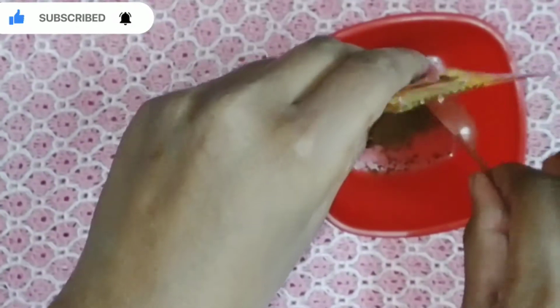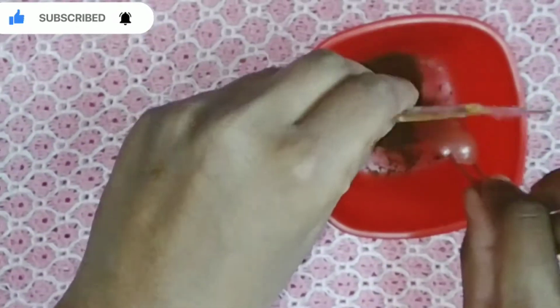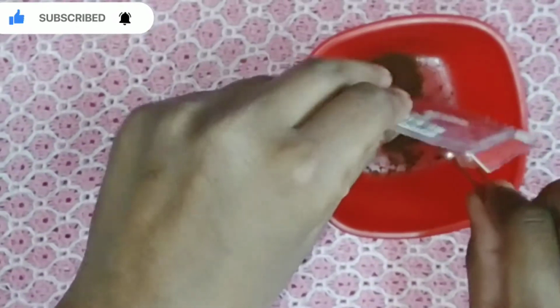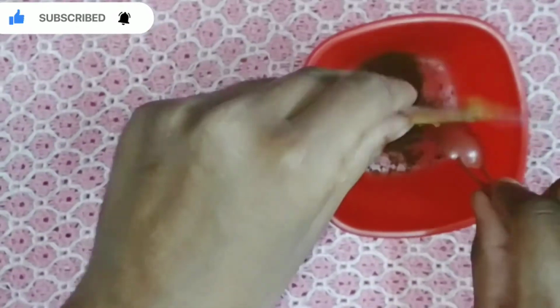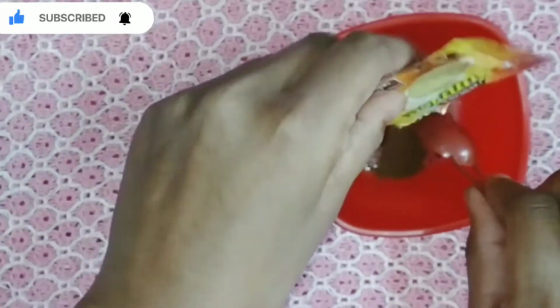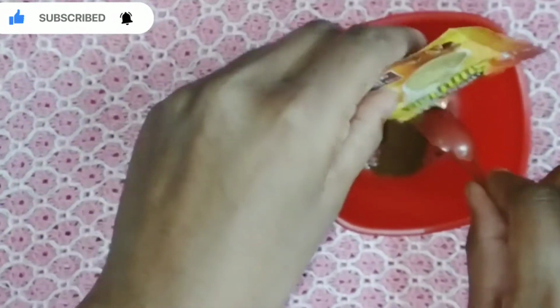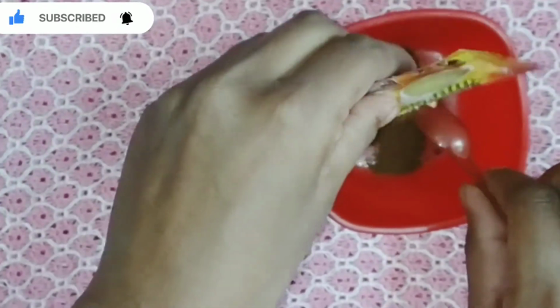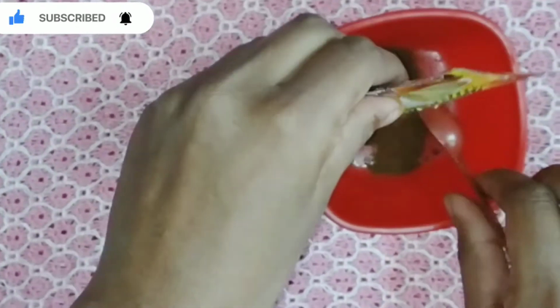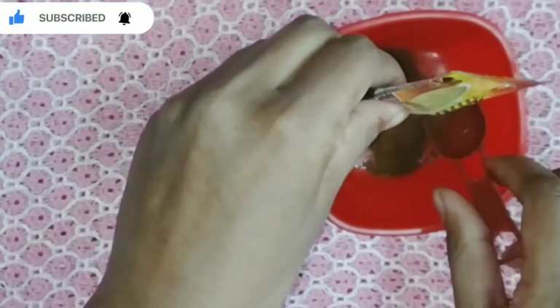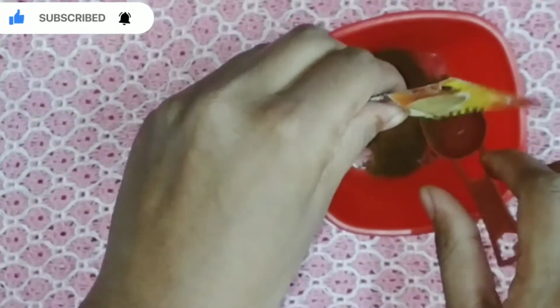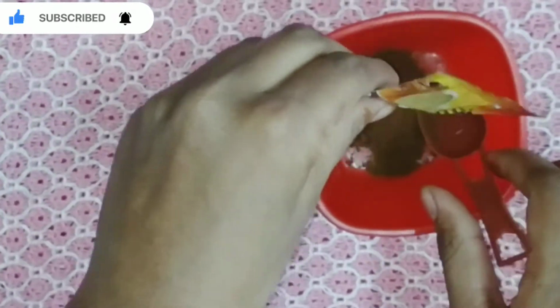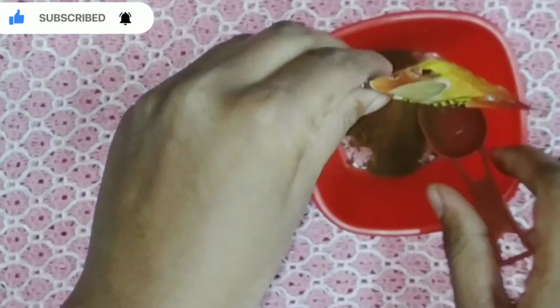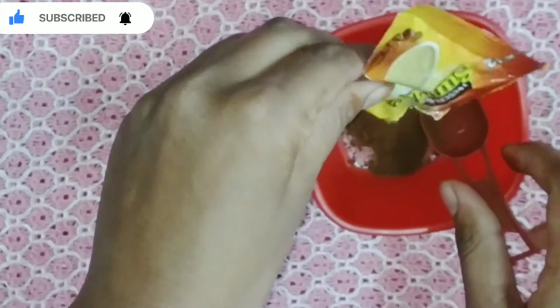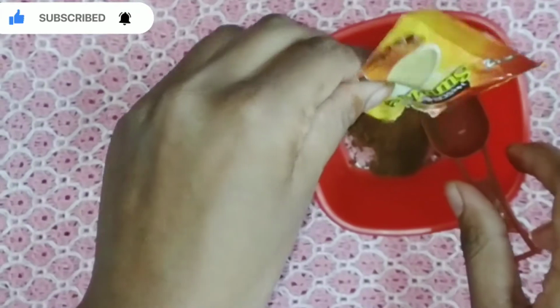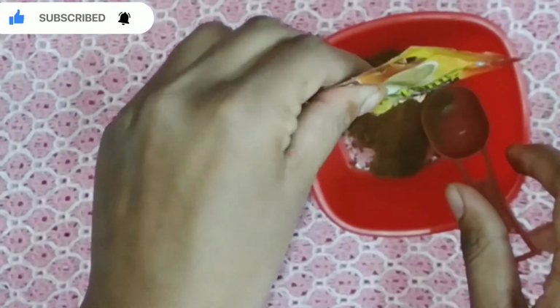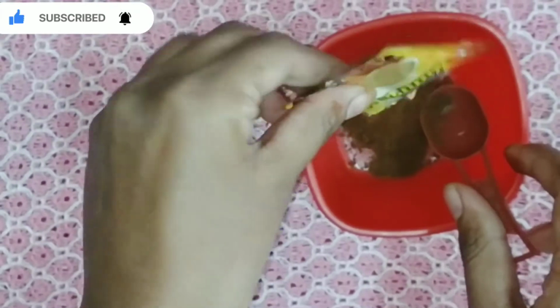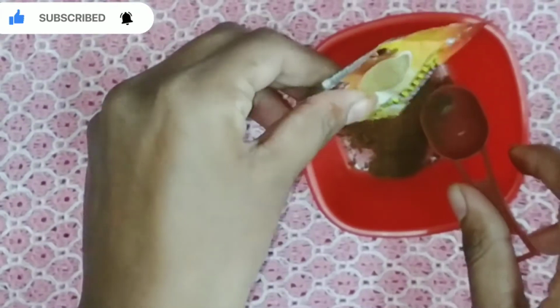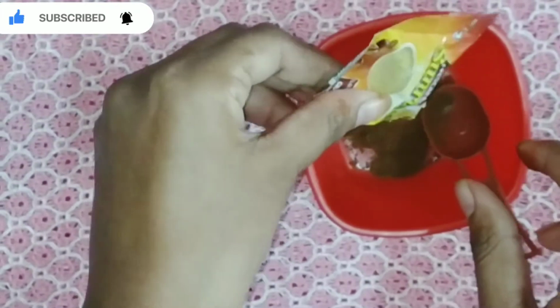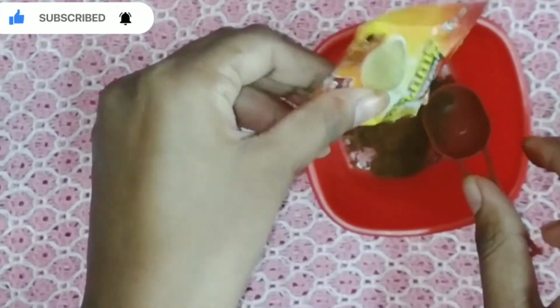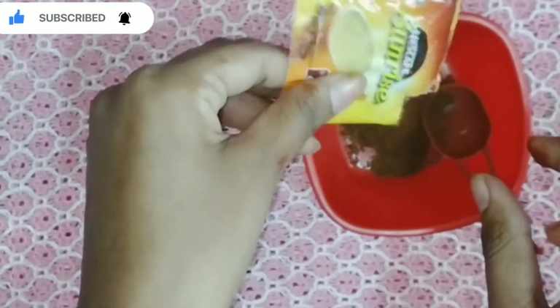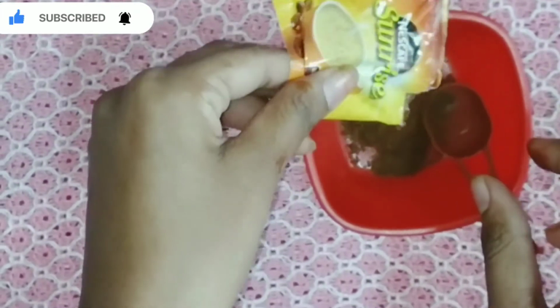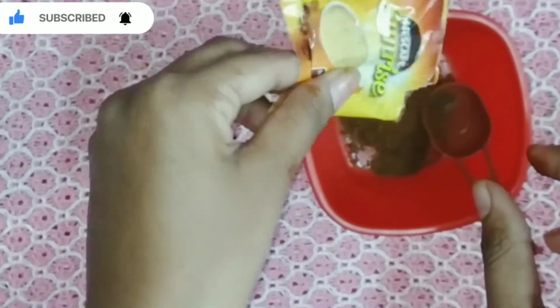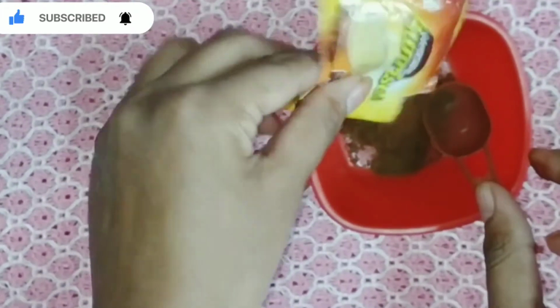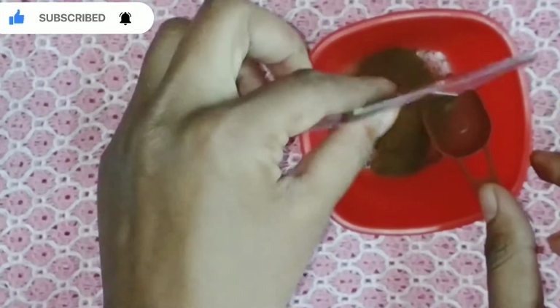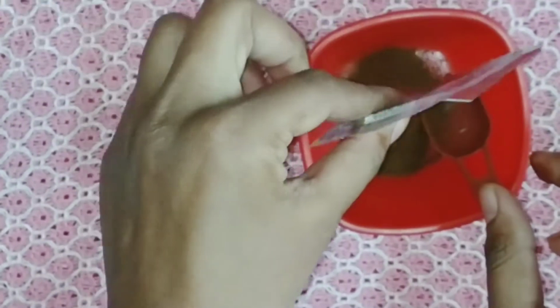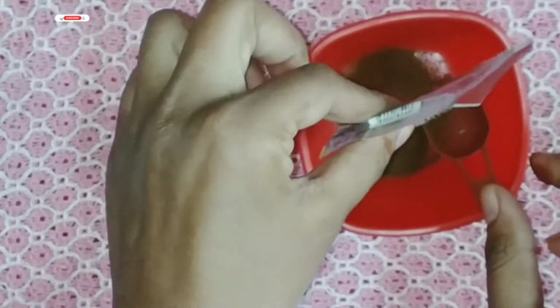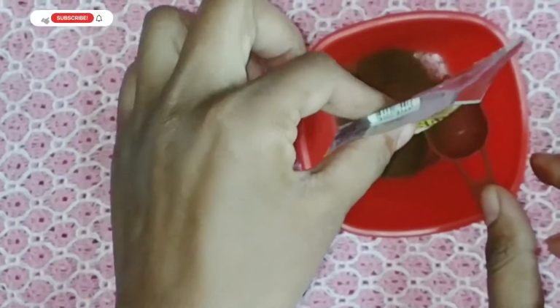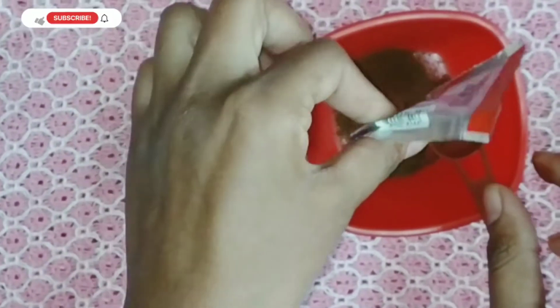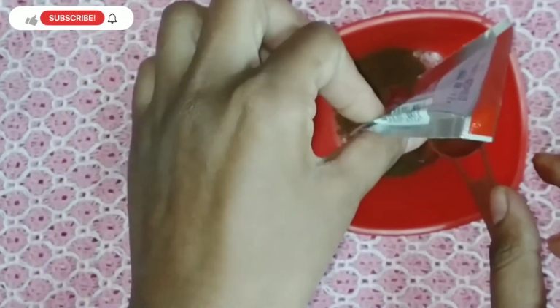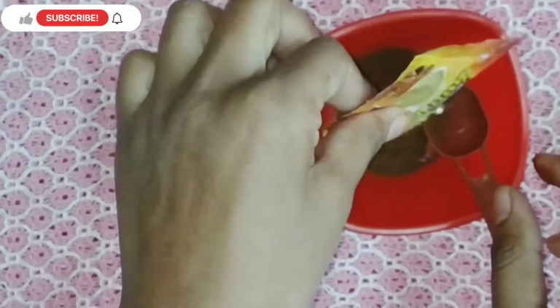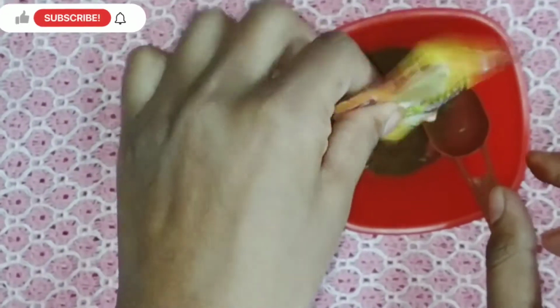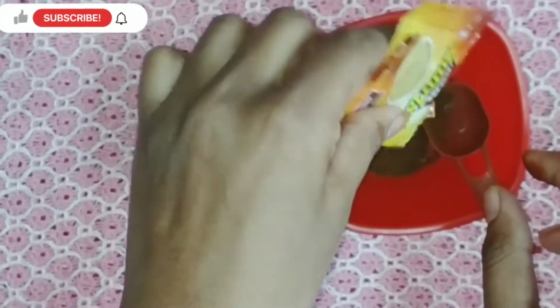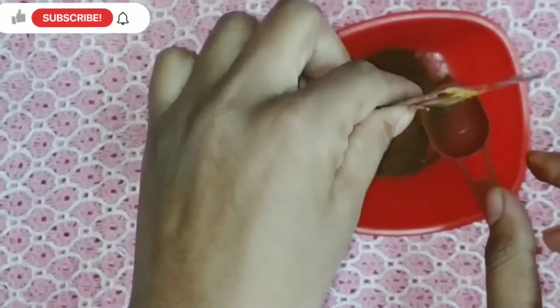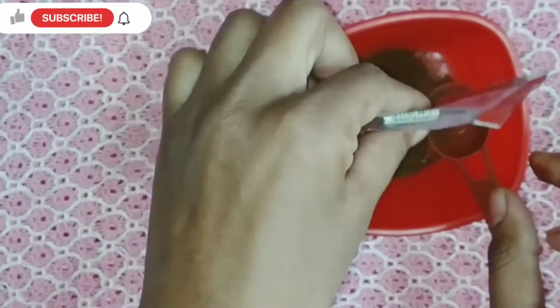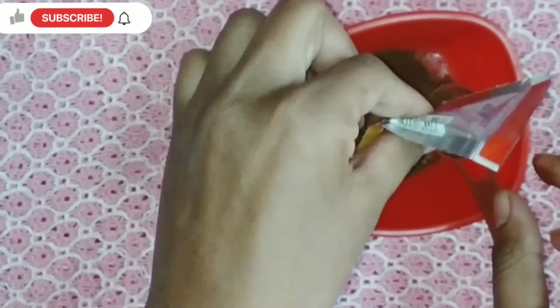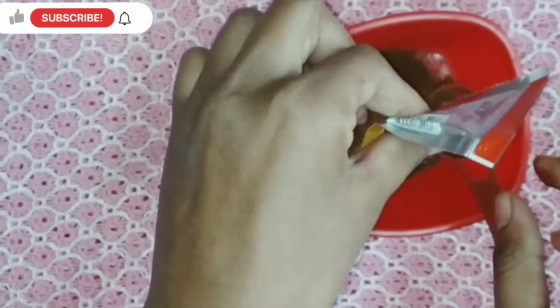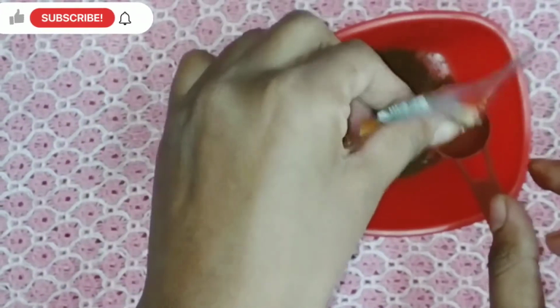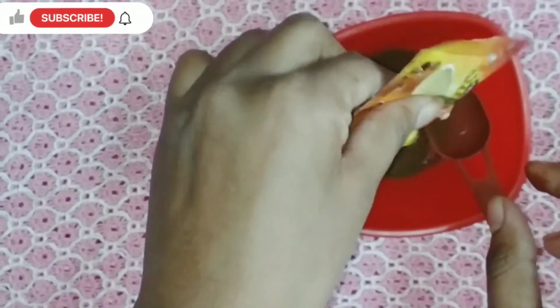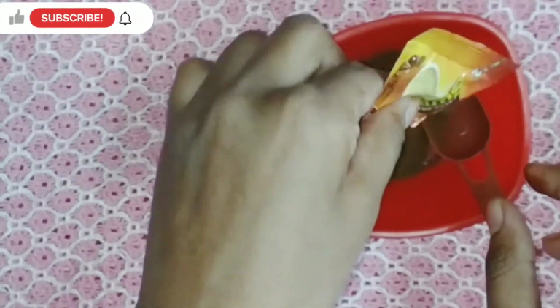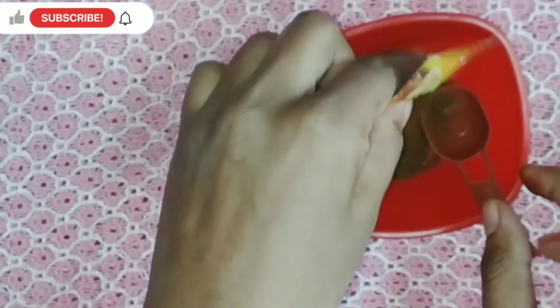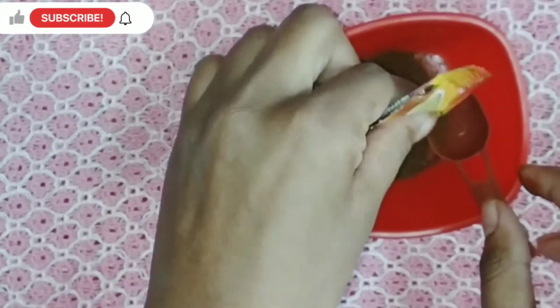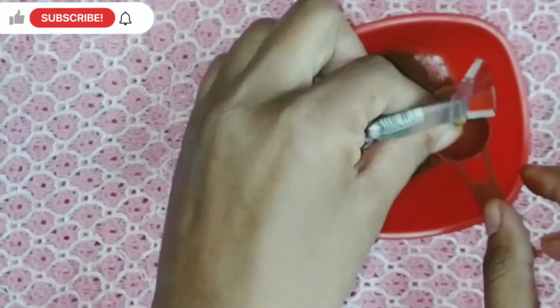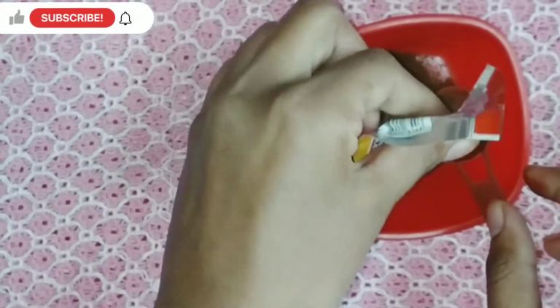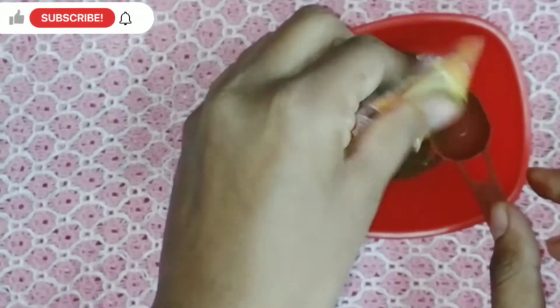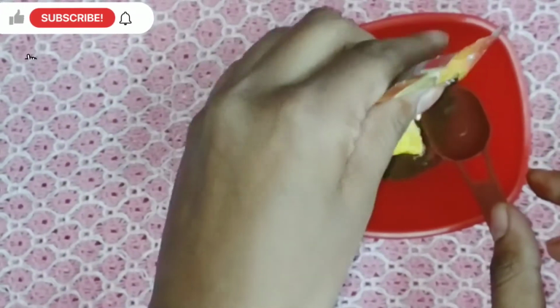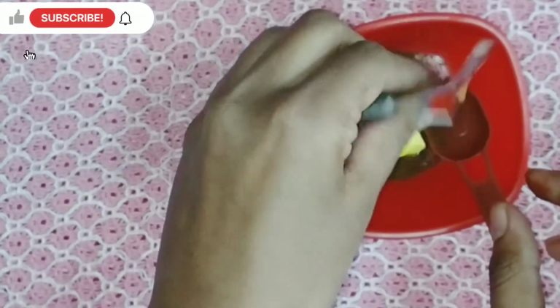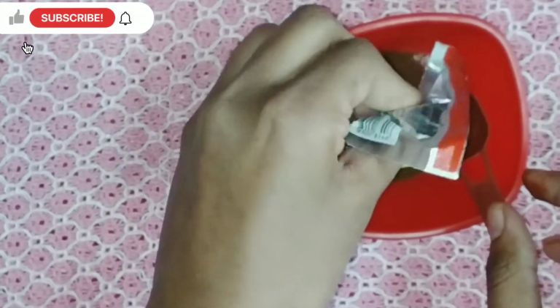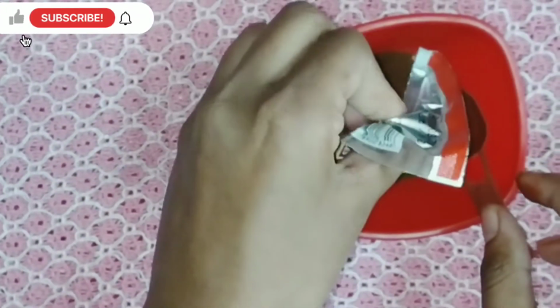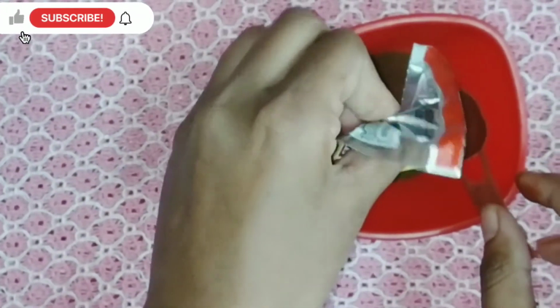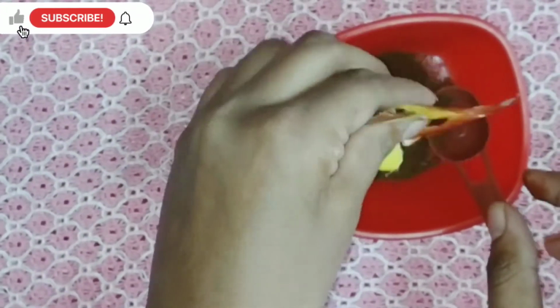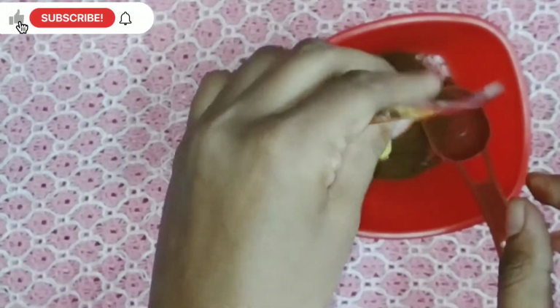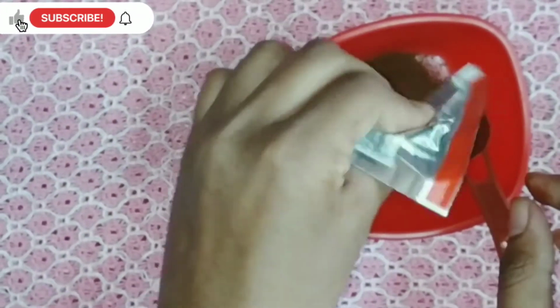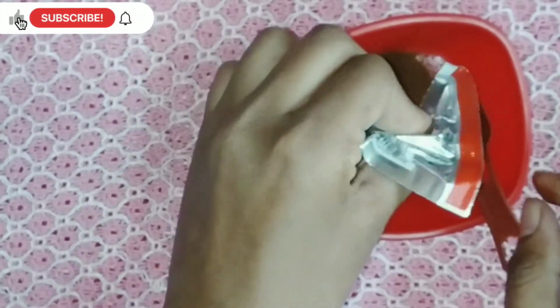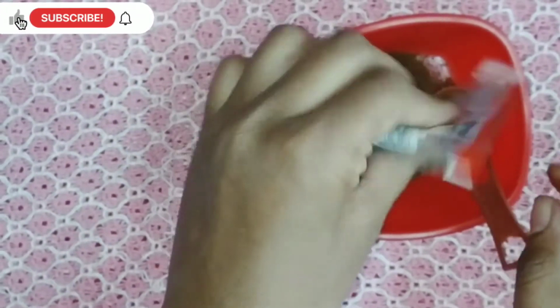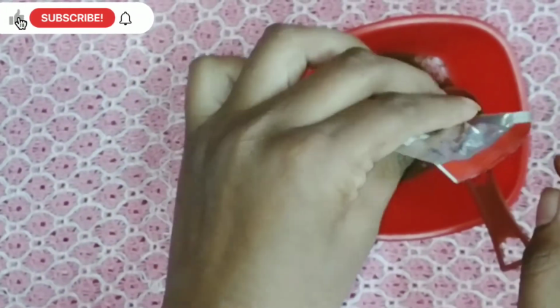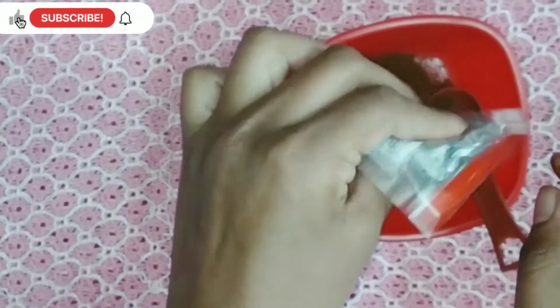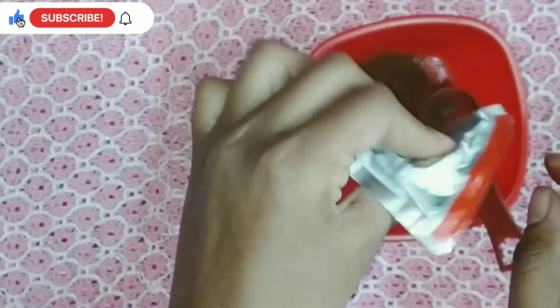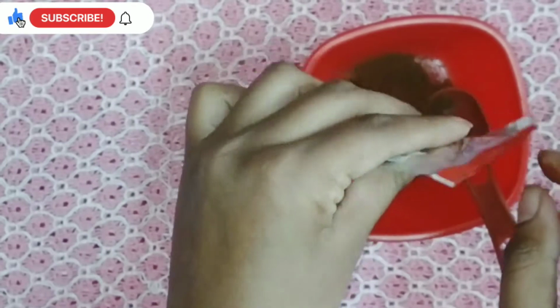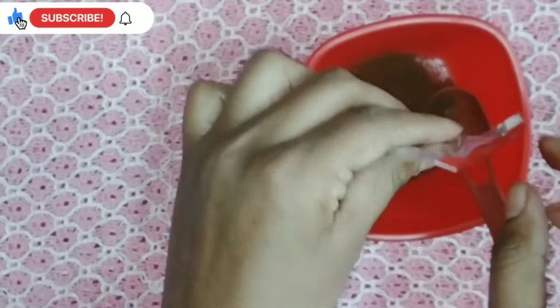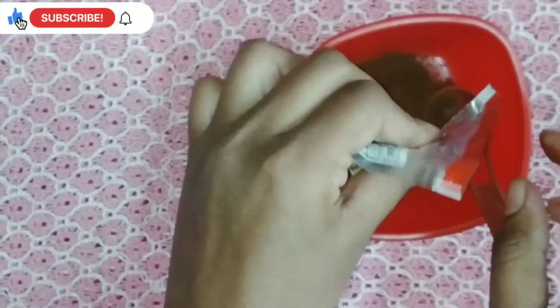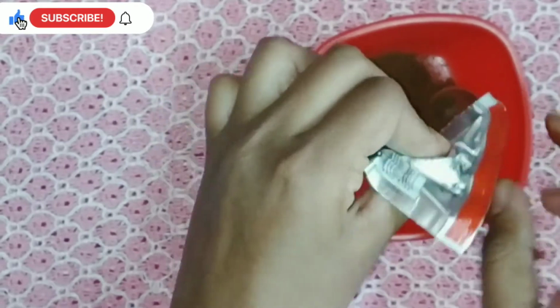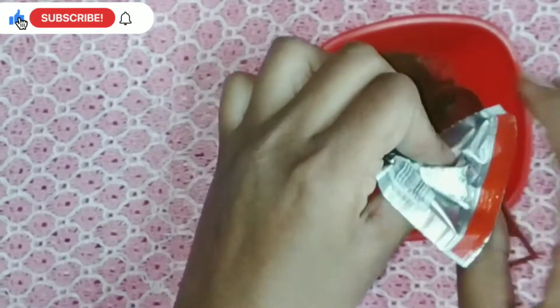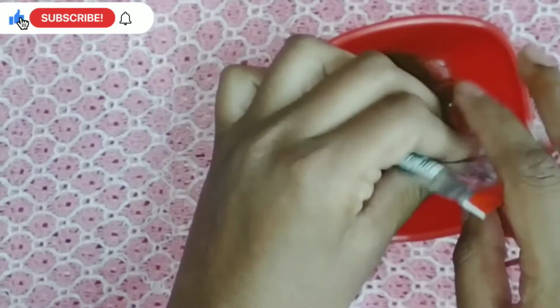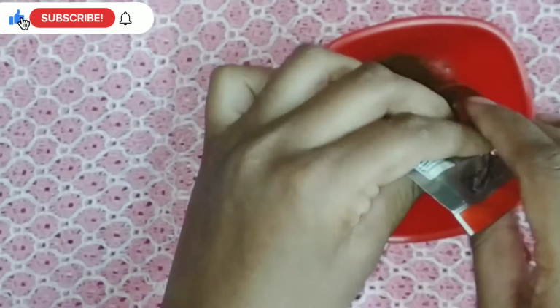Sorry guys, because I am shooting from the back camera my hands are very bad, so please ignore it.